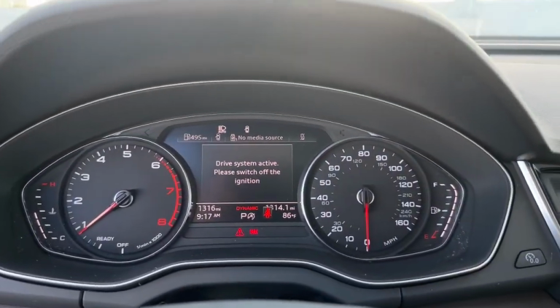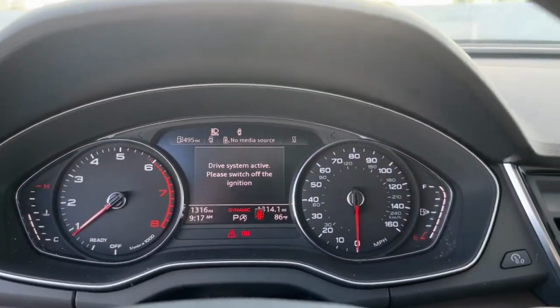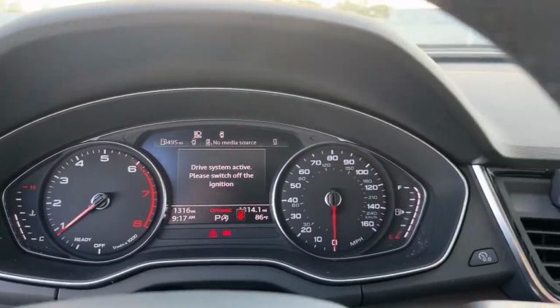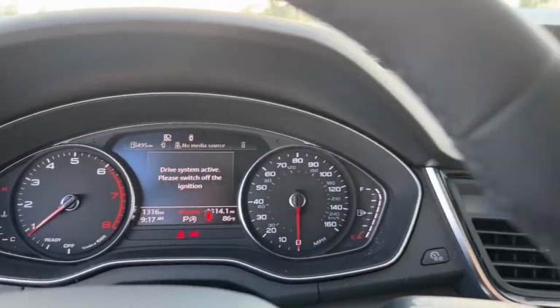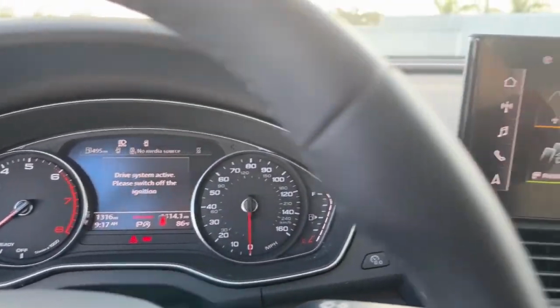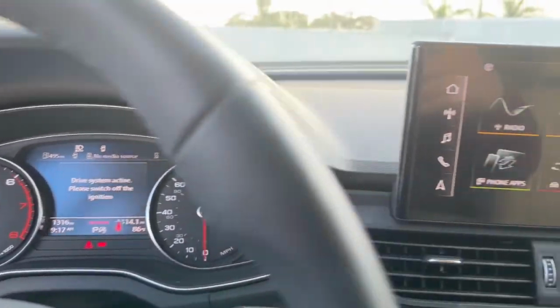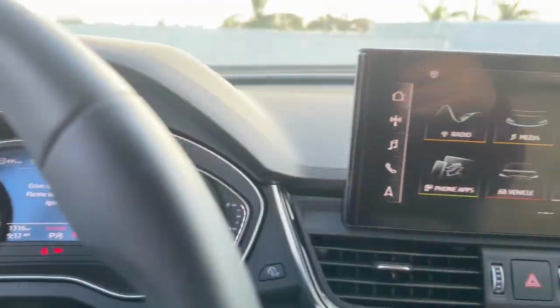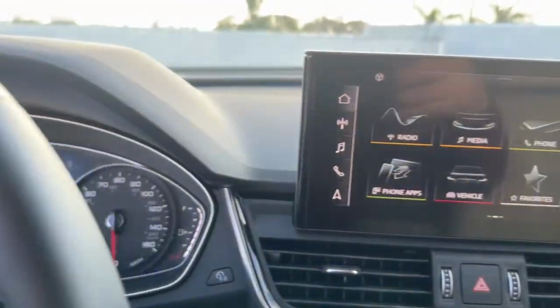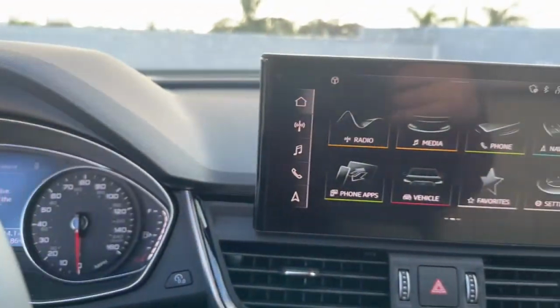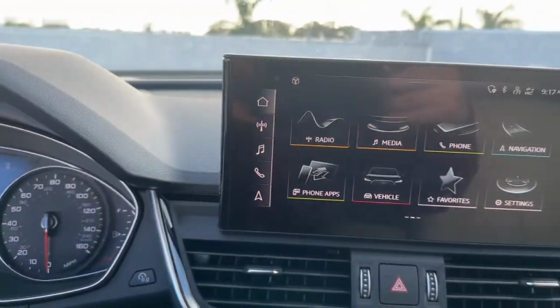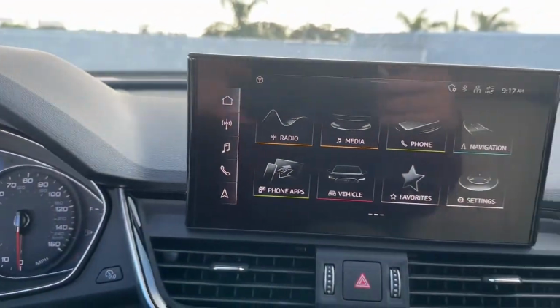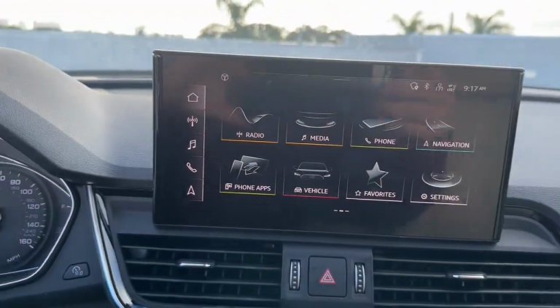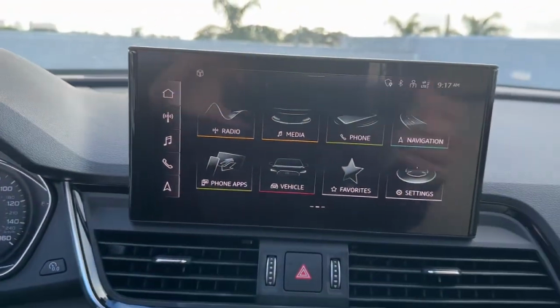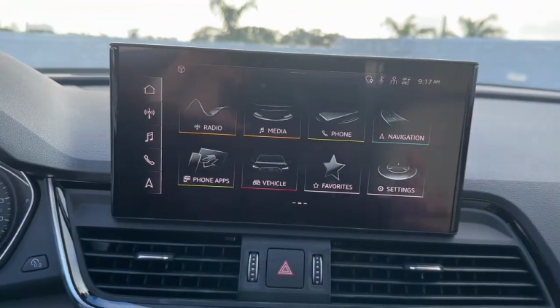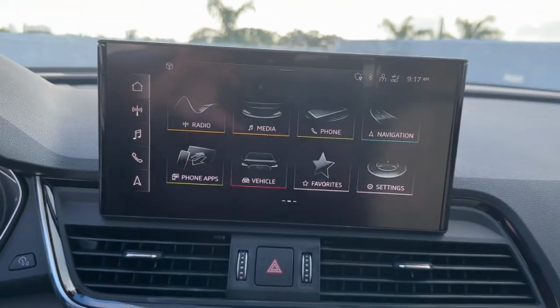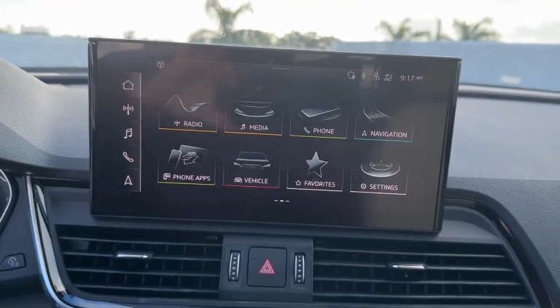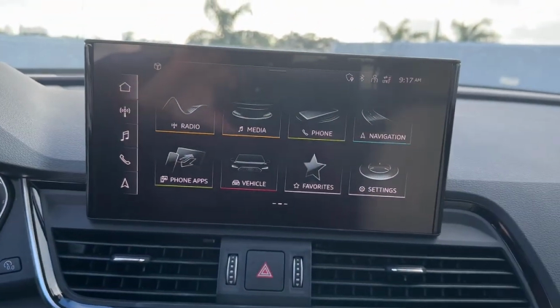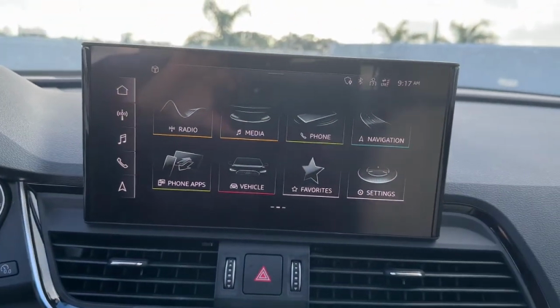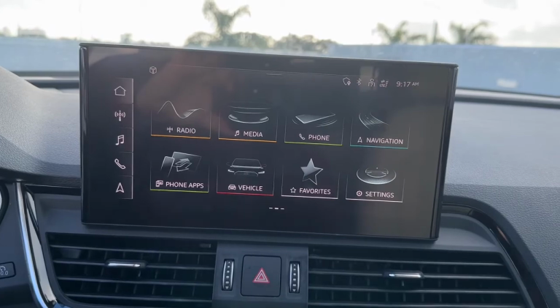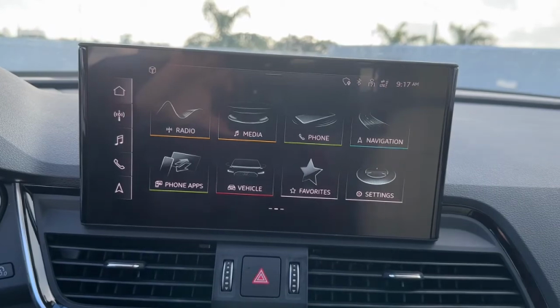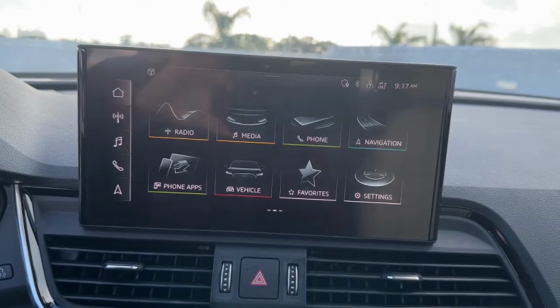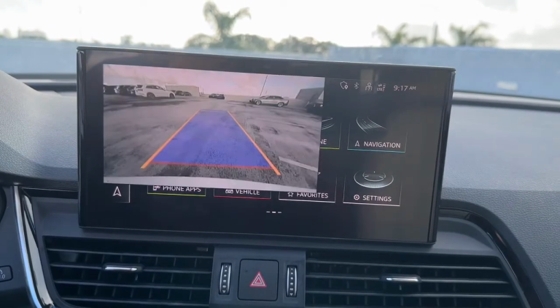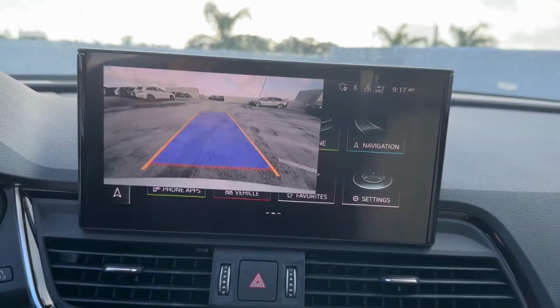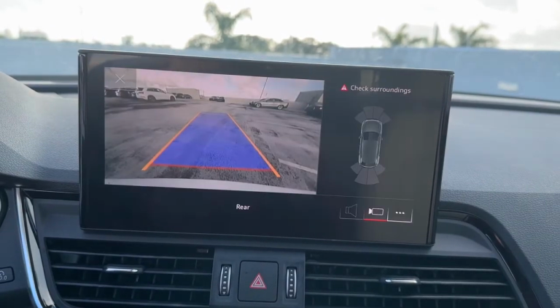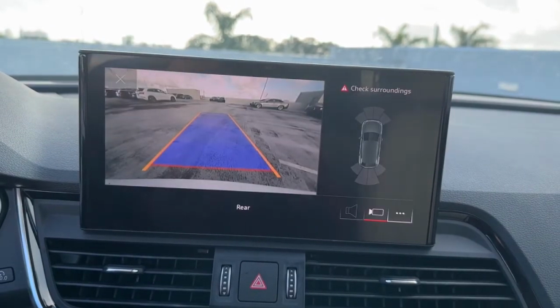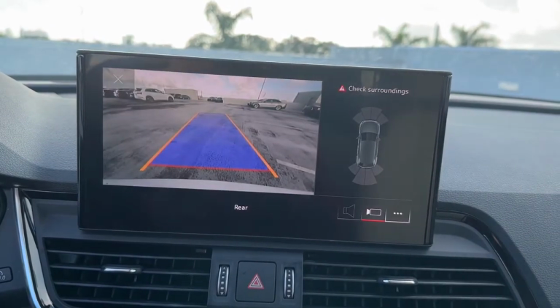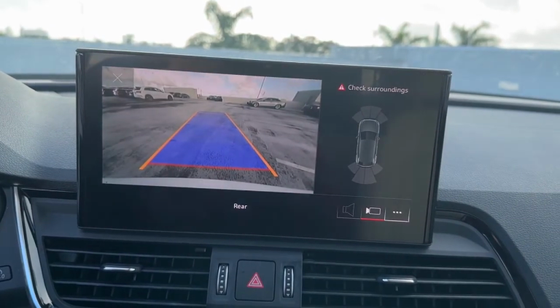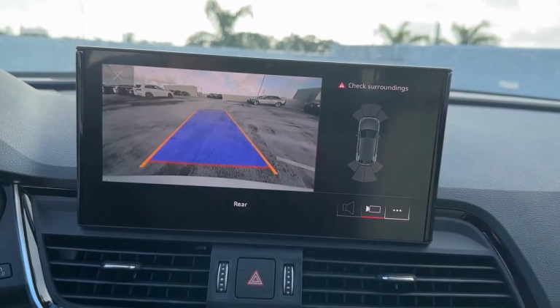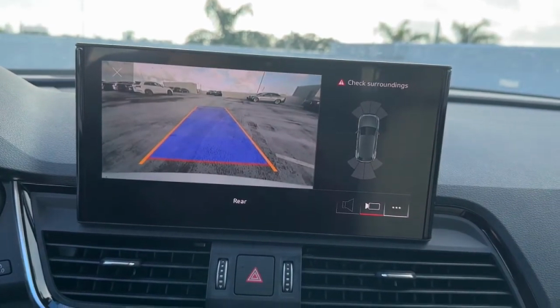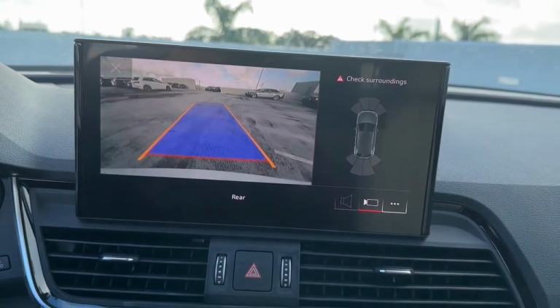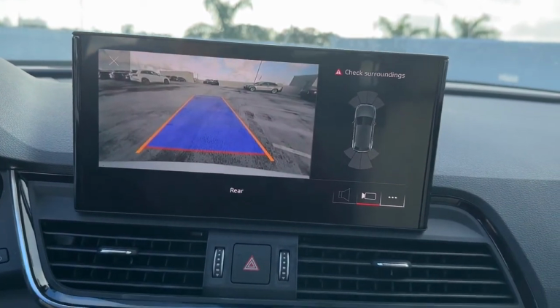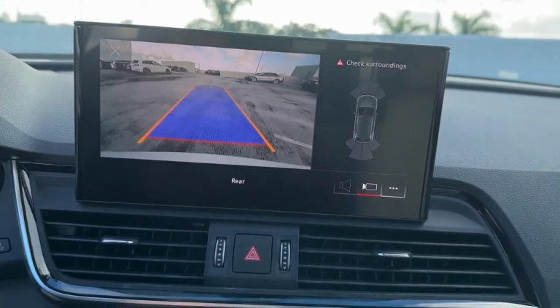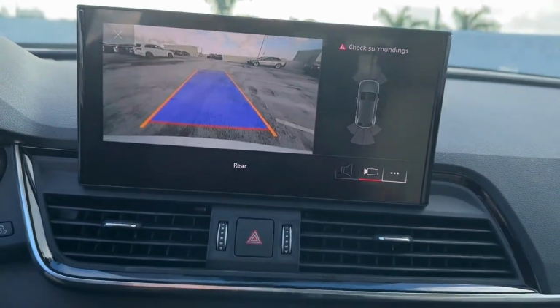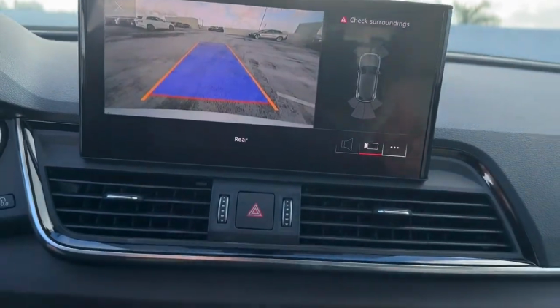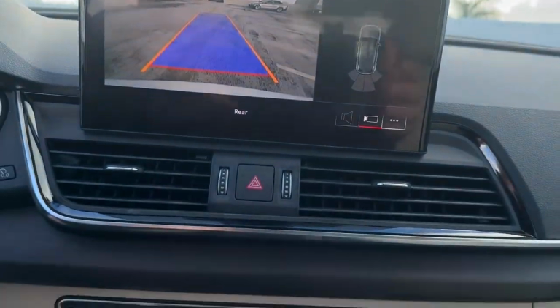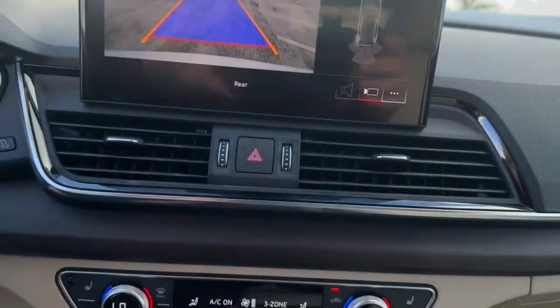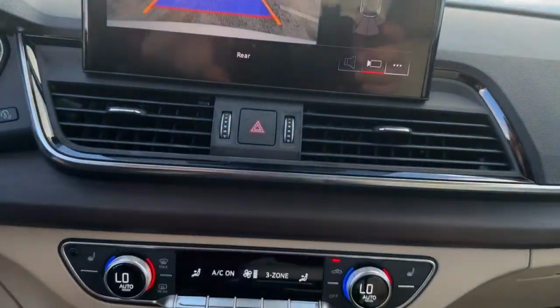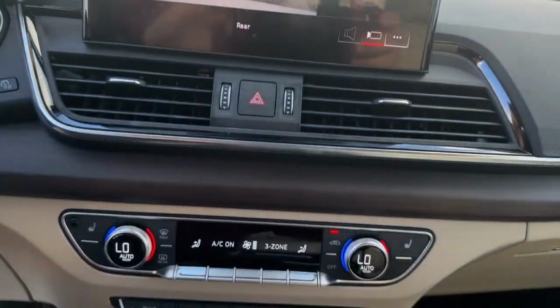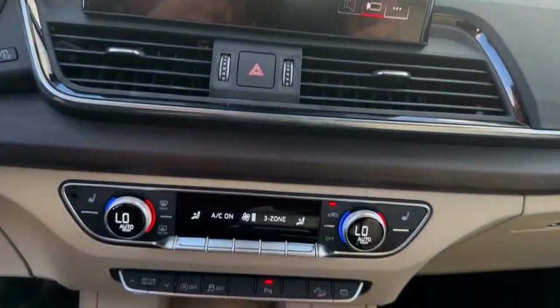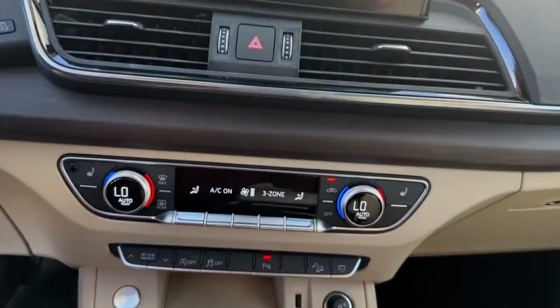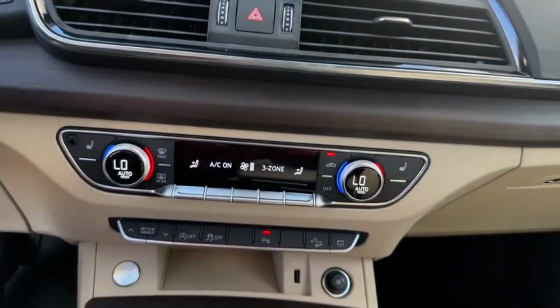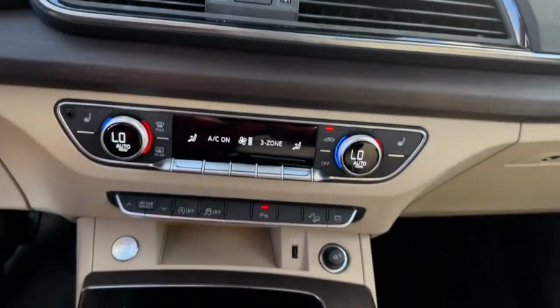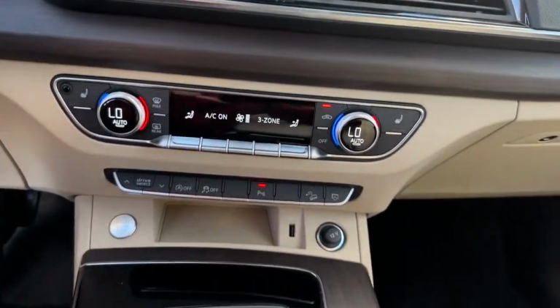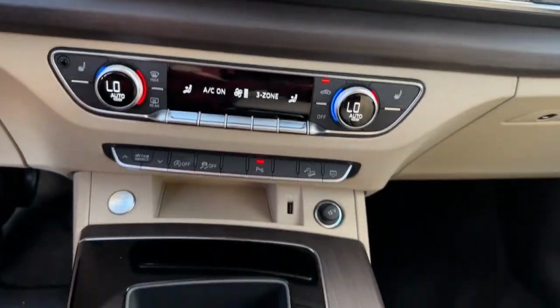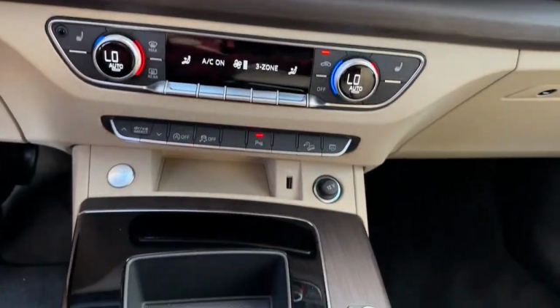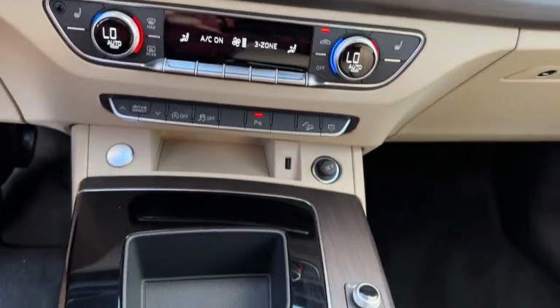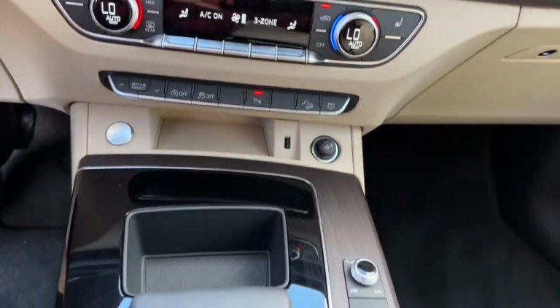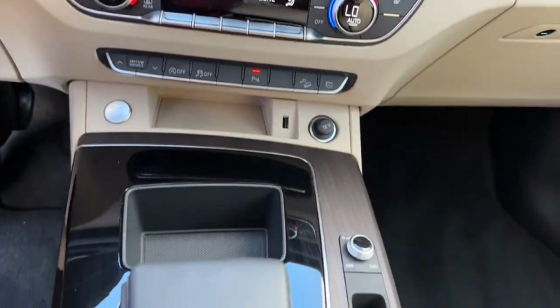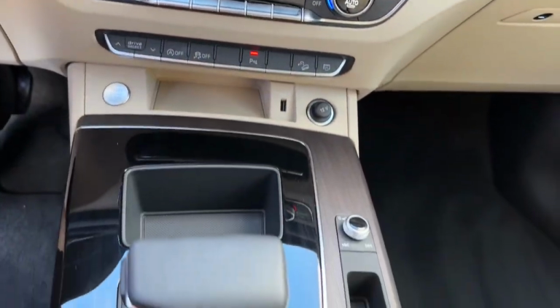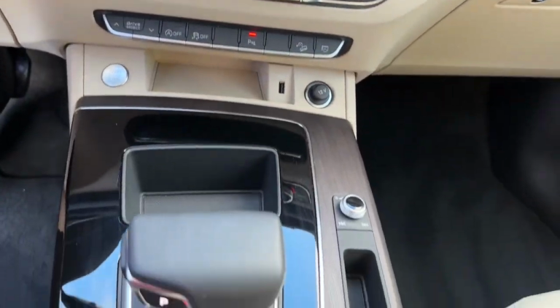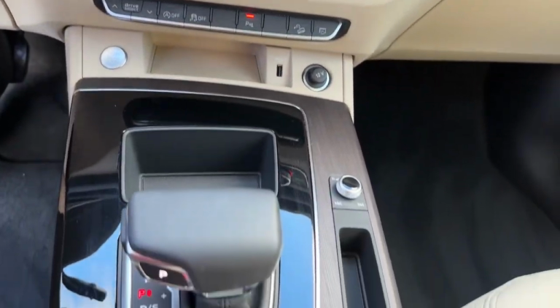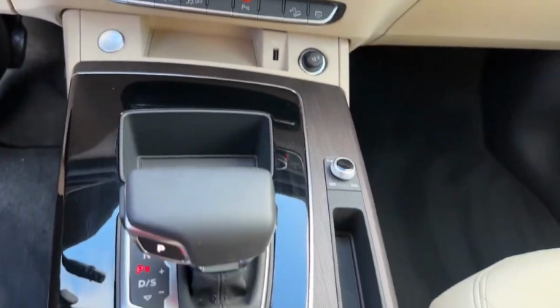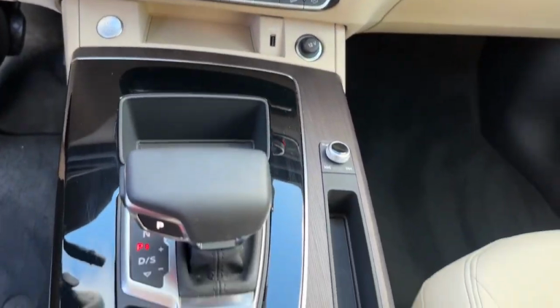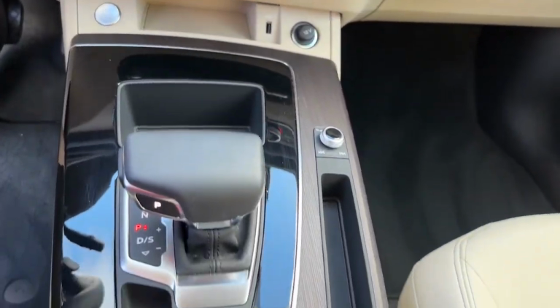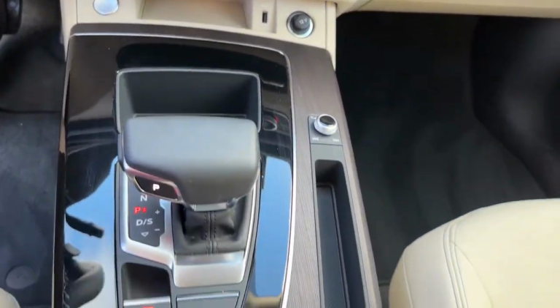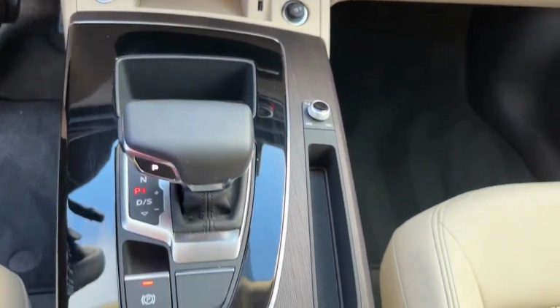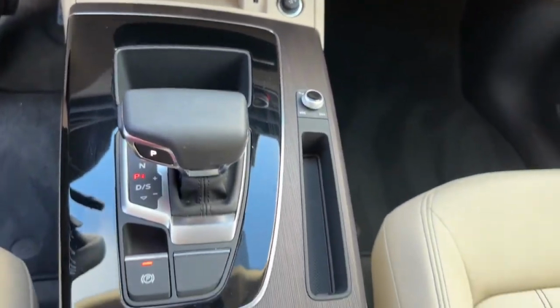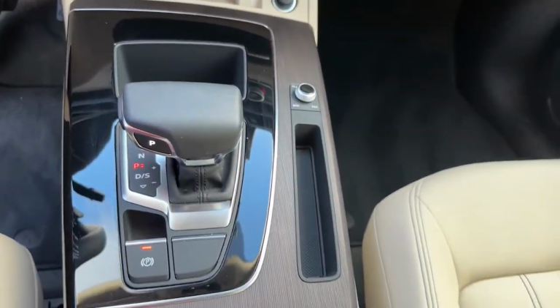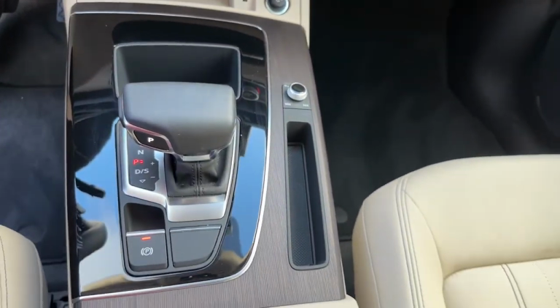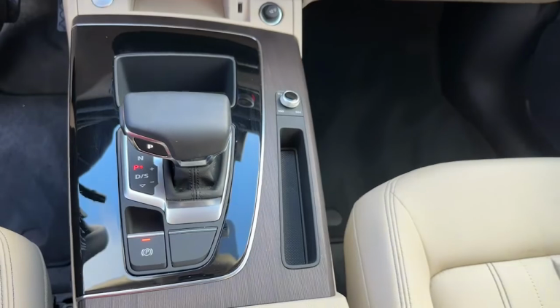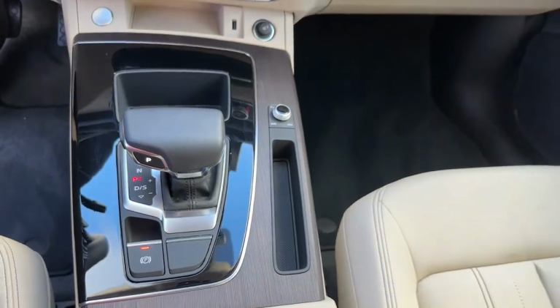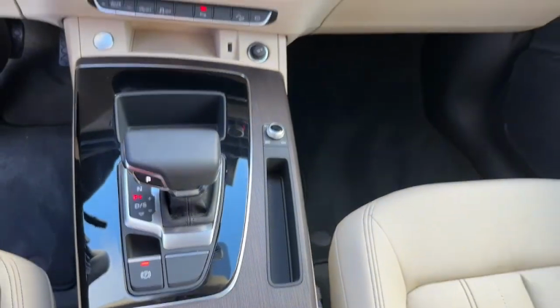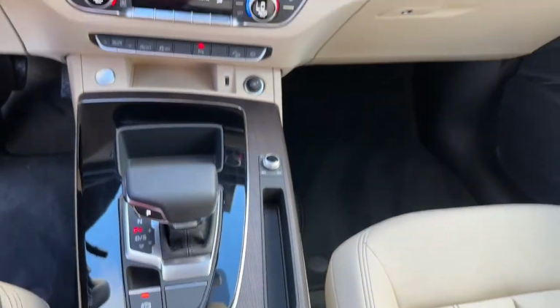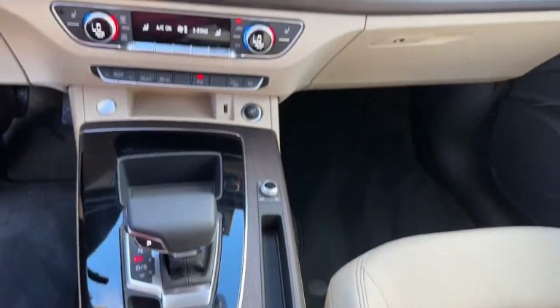Explore your world in comfort and style in this delightful Q5. Come in for a test drive. Our team will make it the best part of your day.